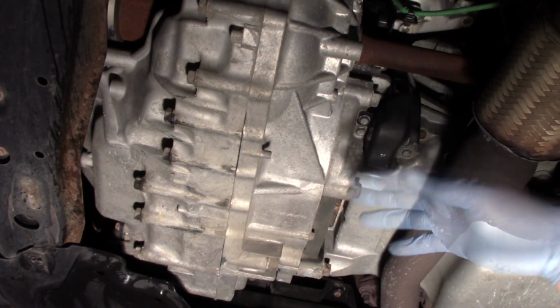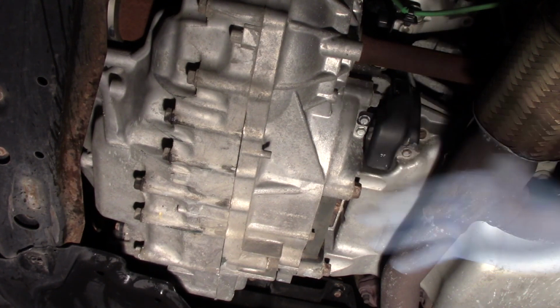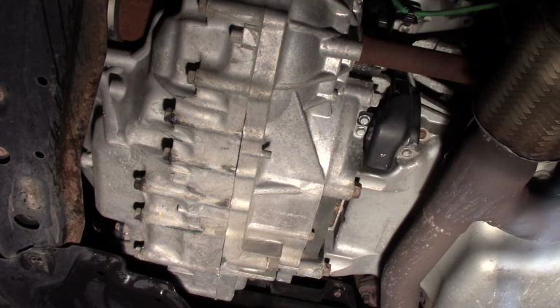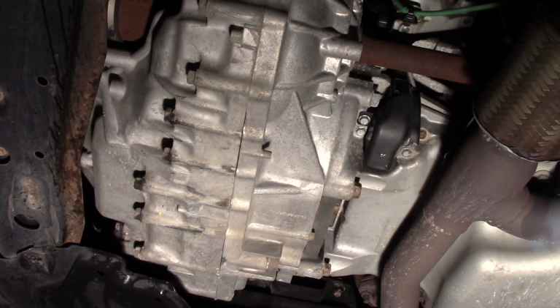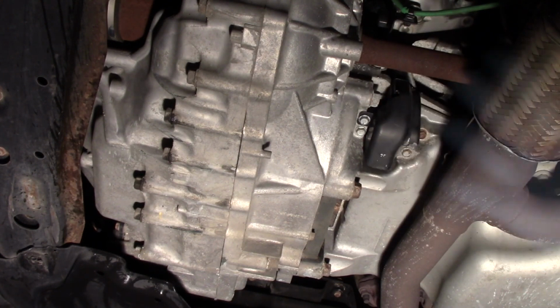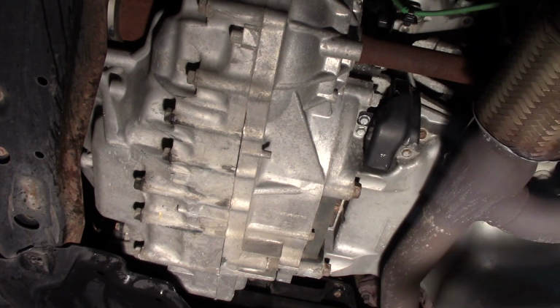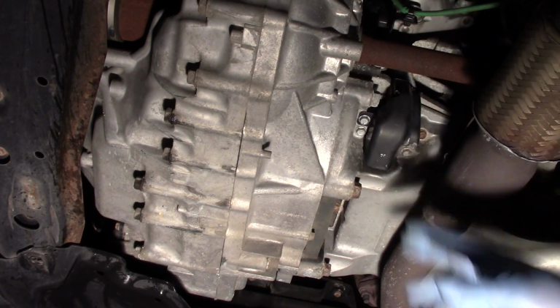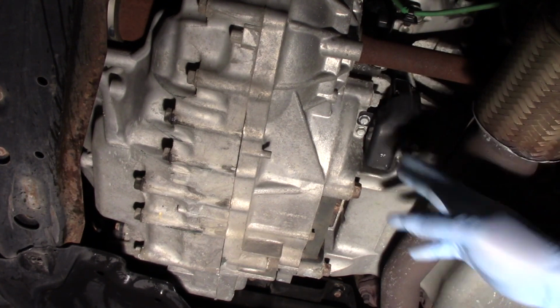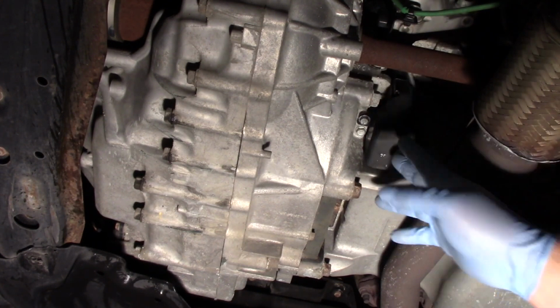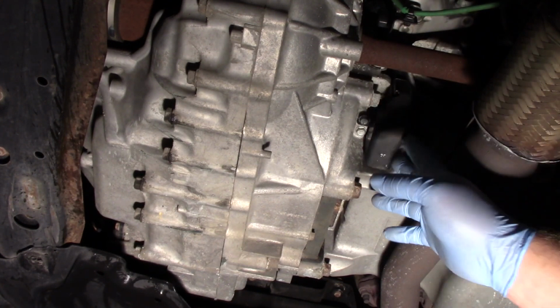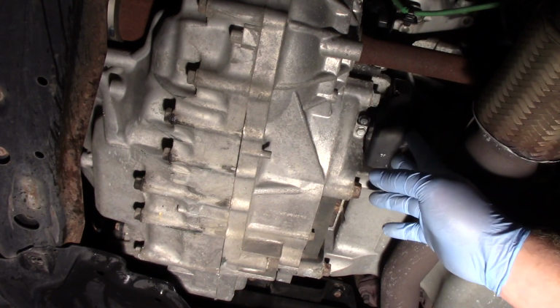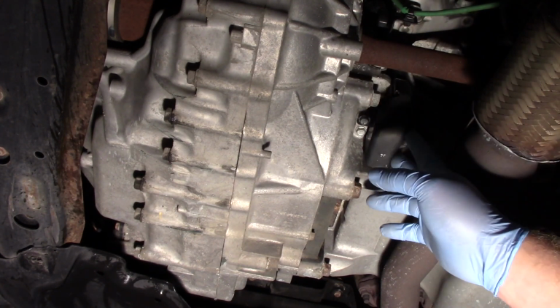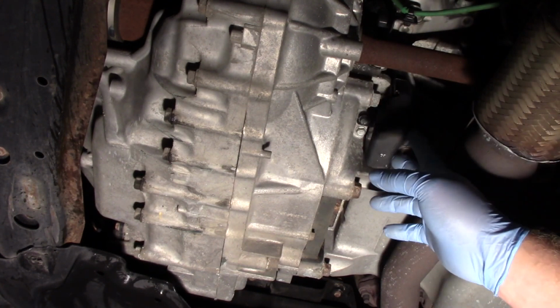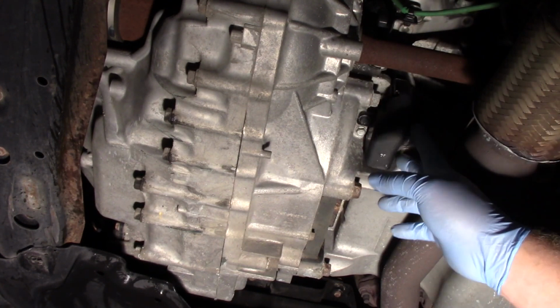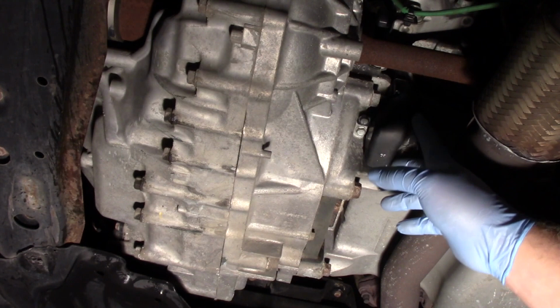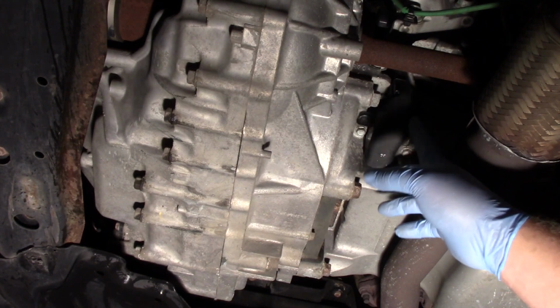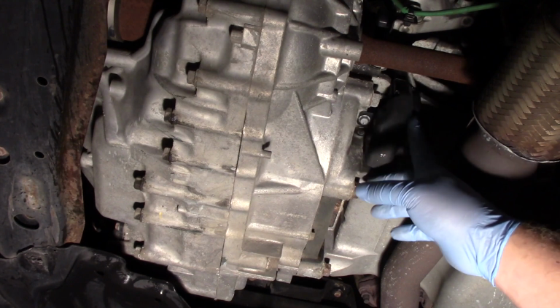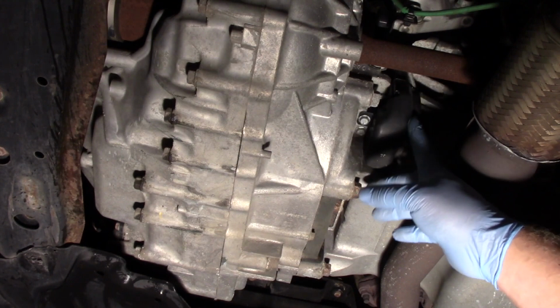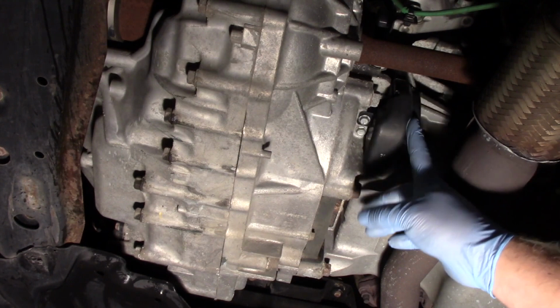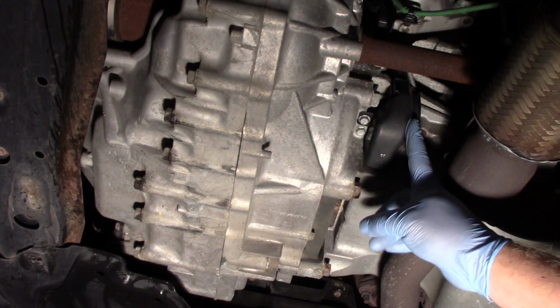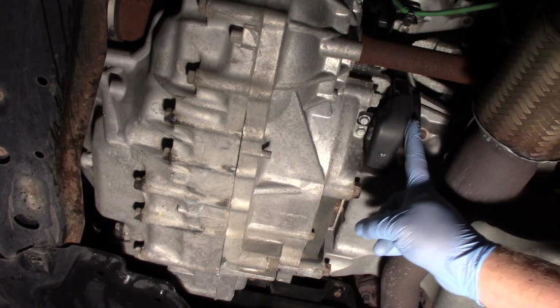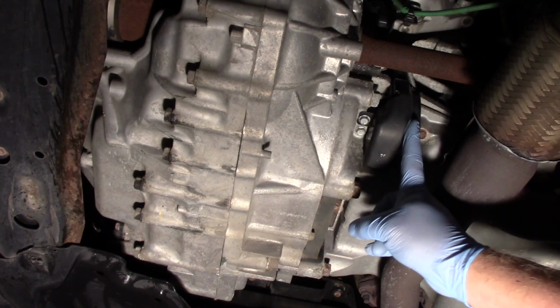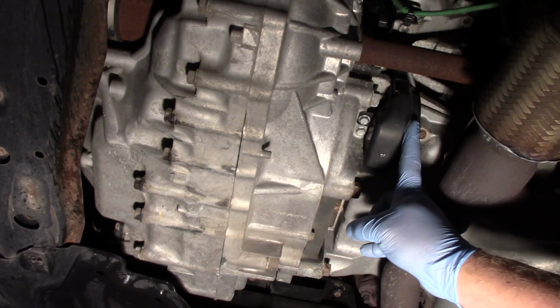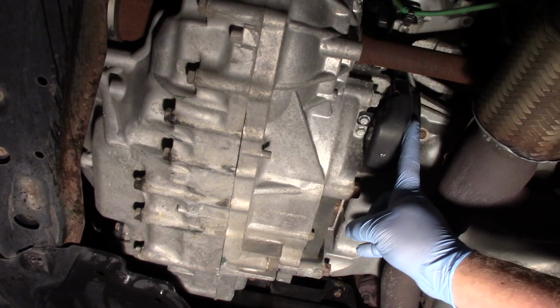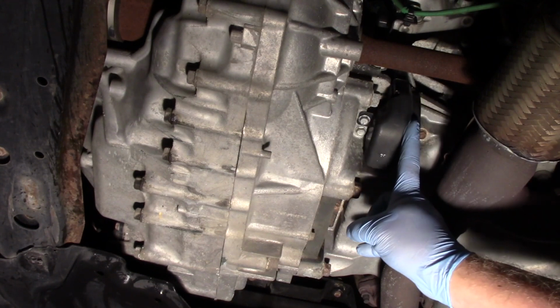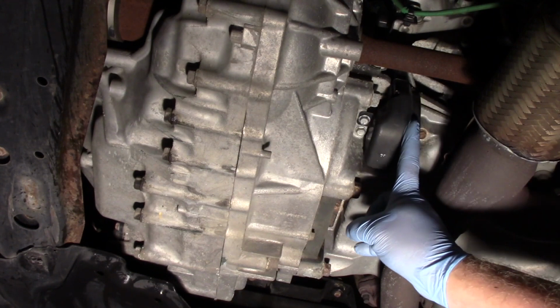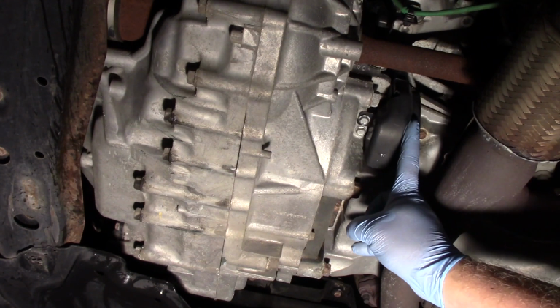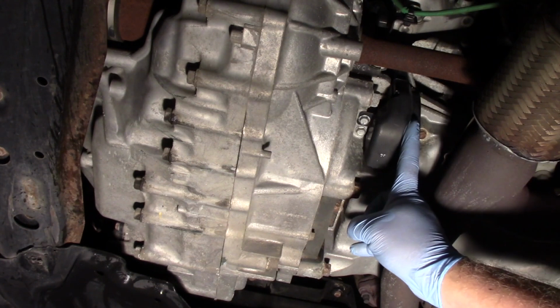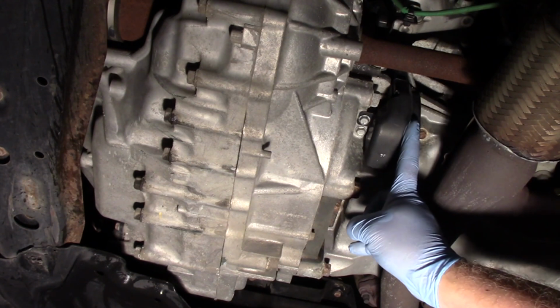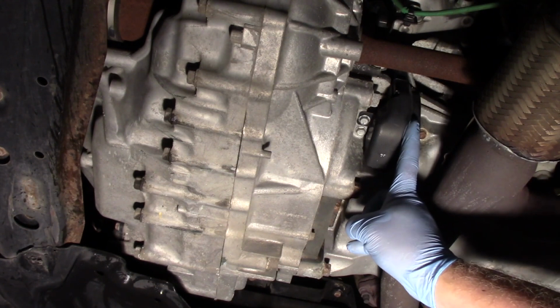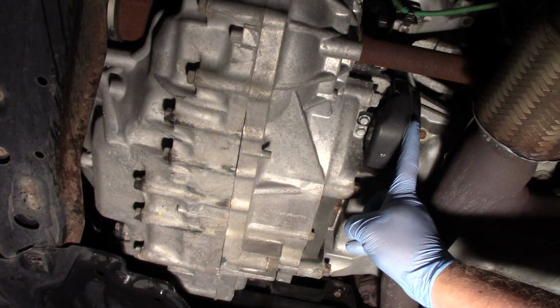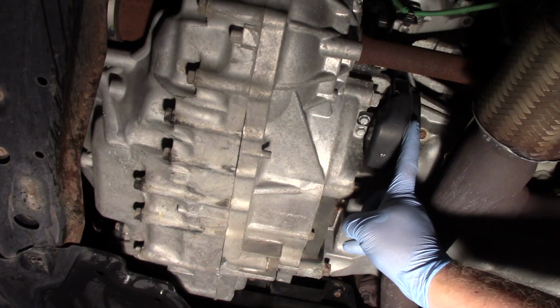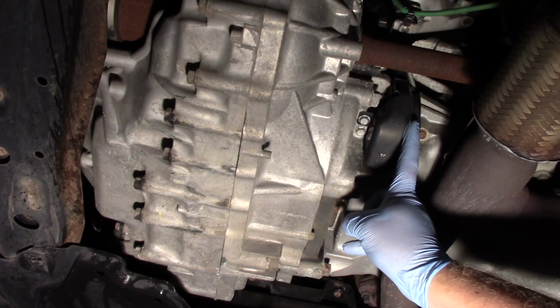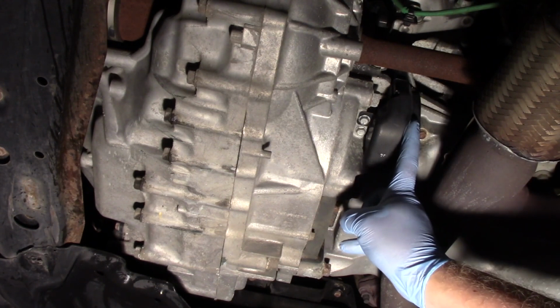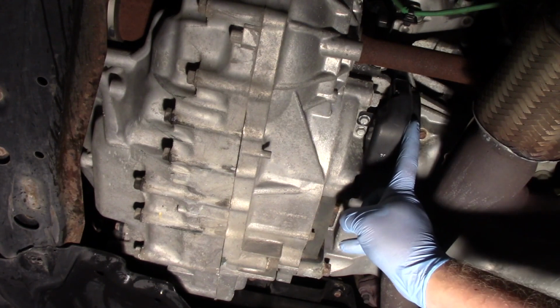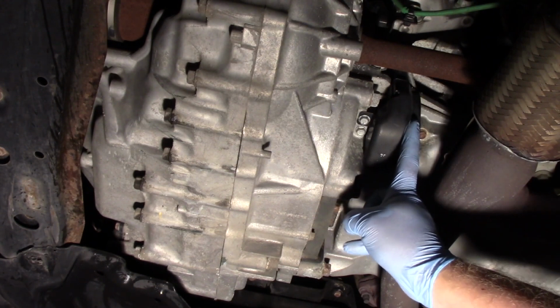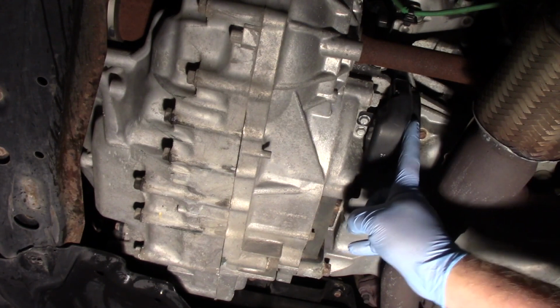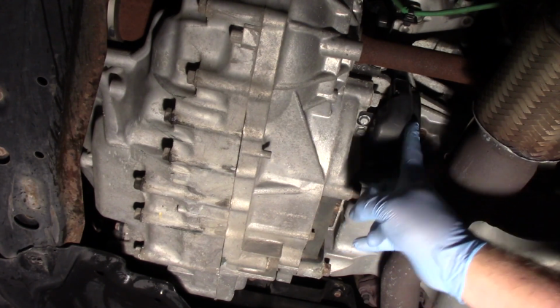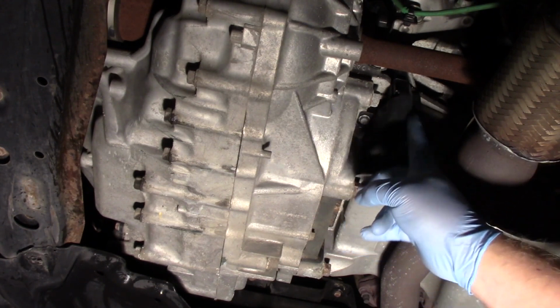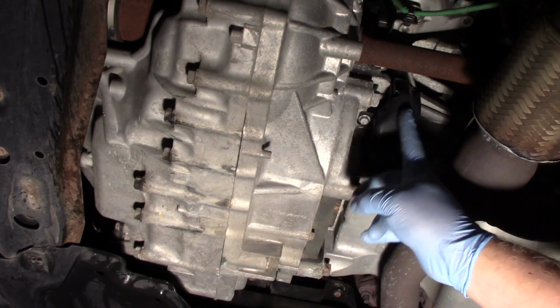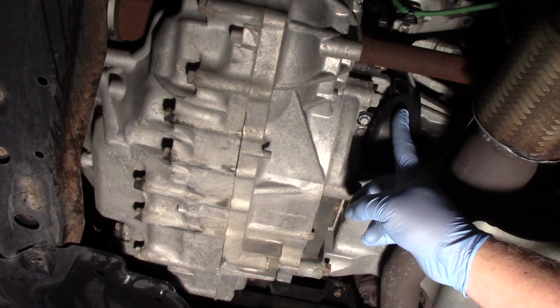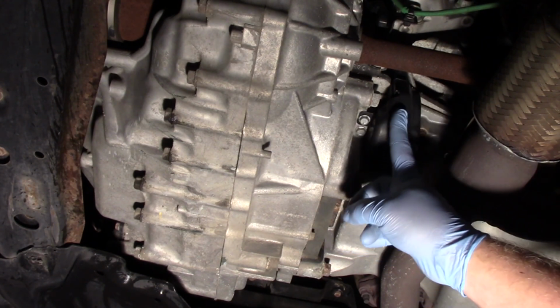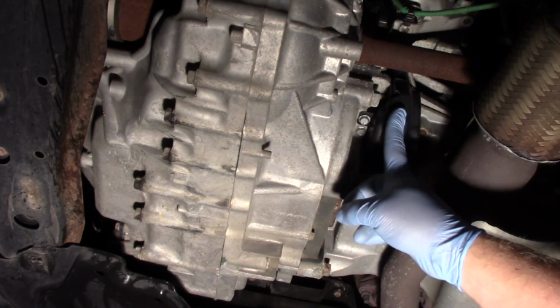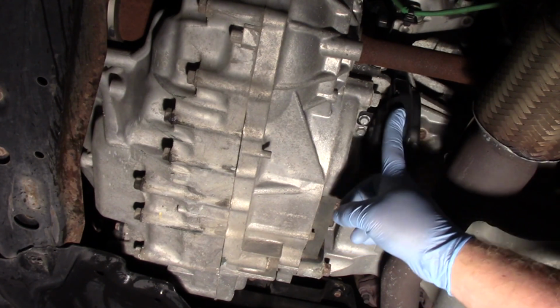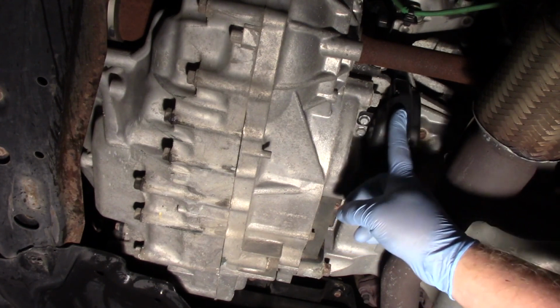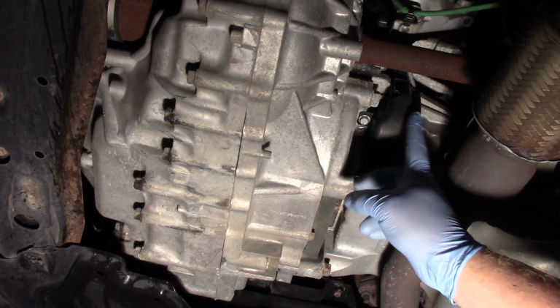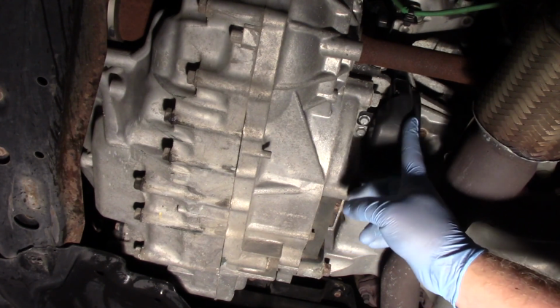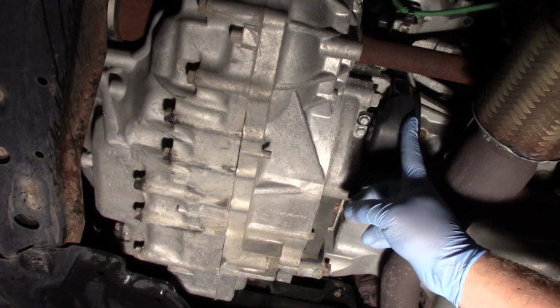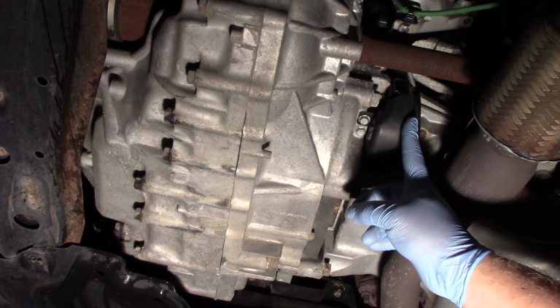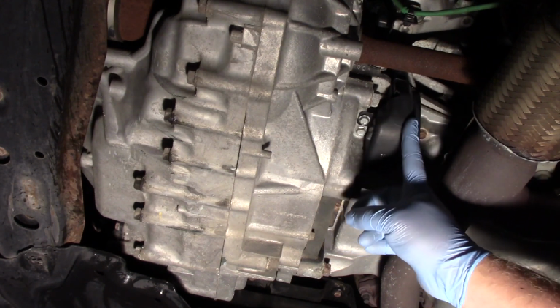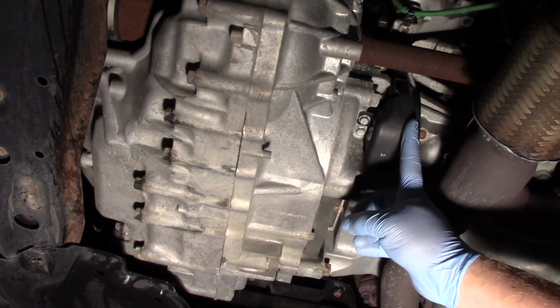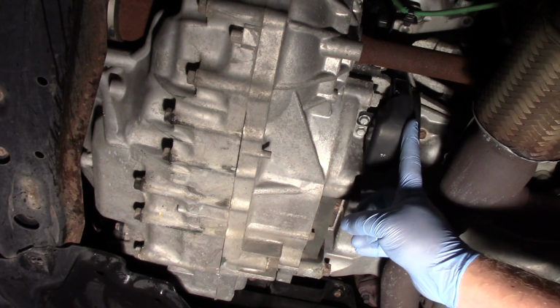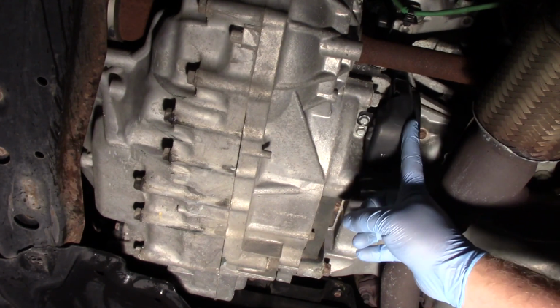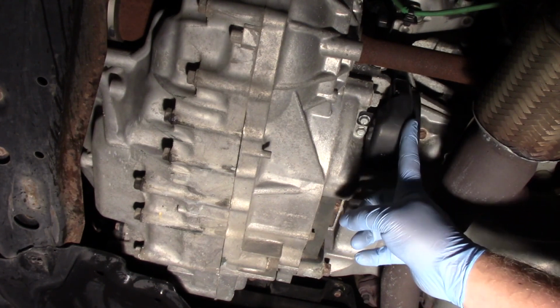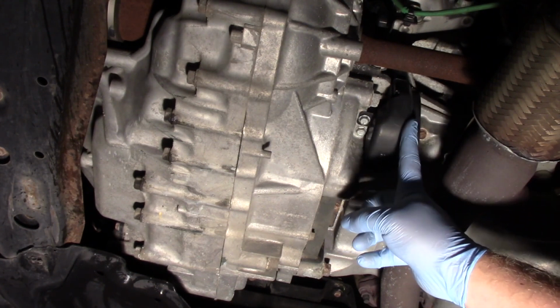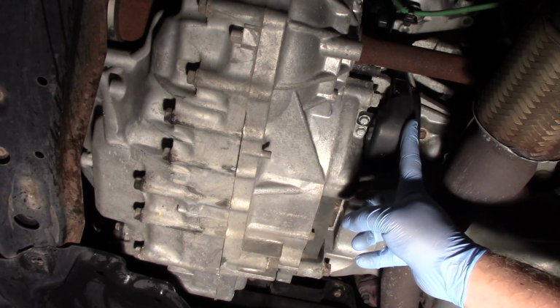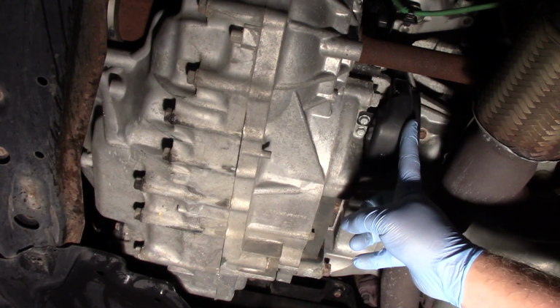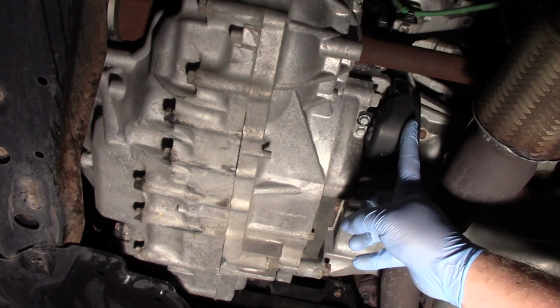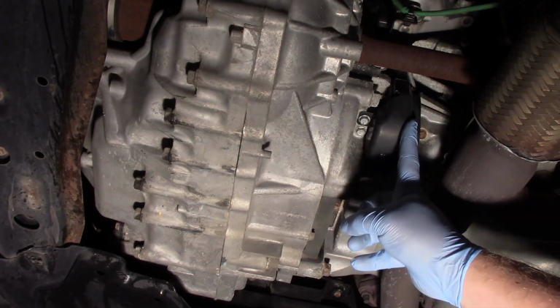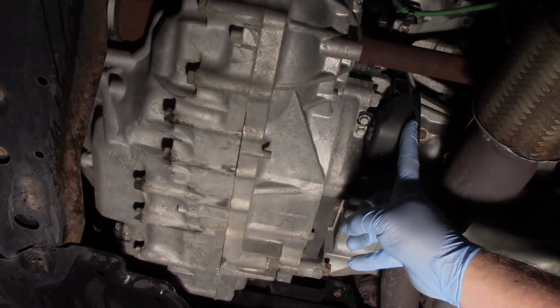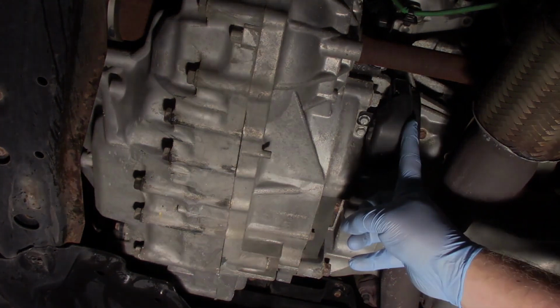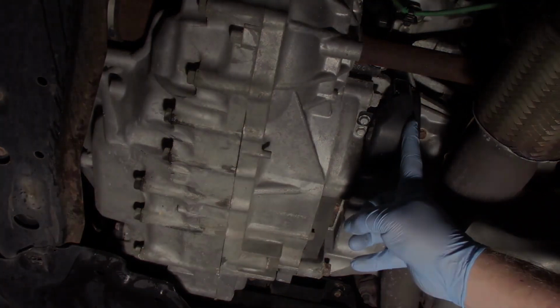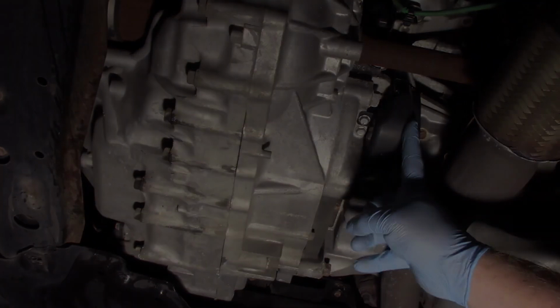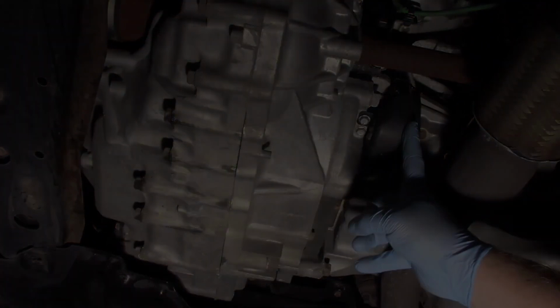Hopefully now you understand what it takes to replace the crank sensor on a Honda Accord with a 3.5 liter engine.